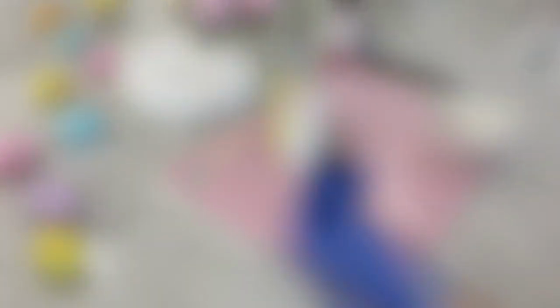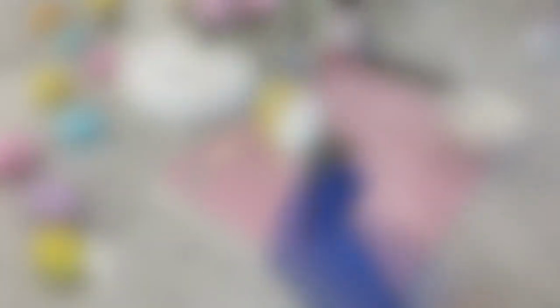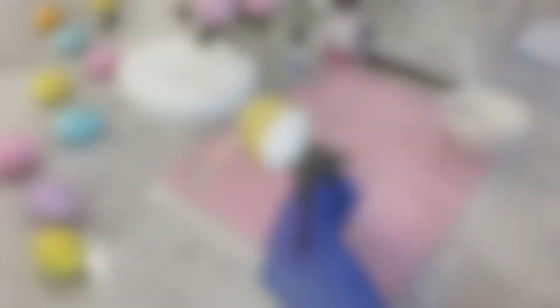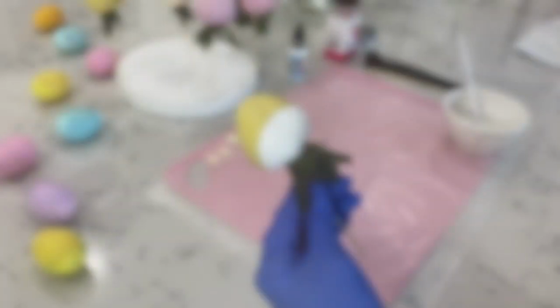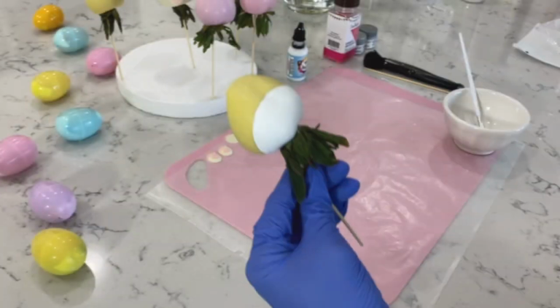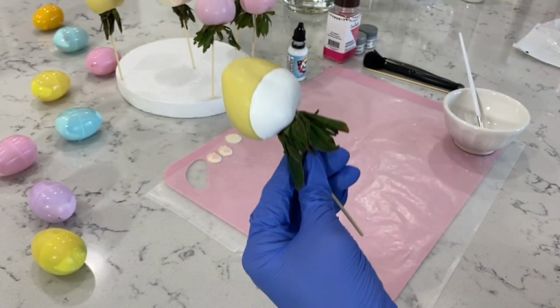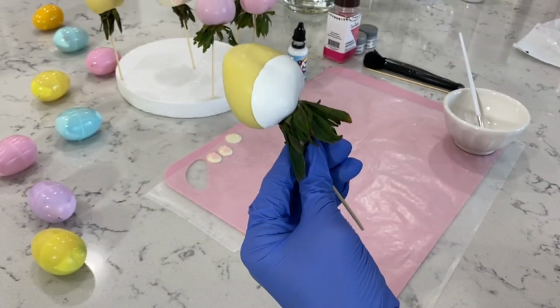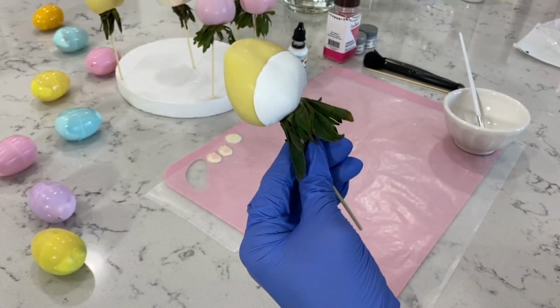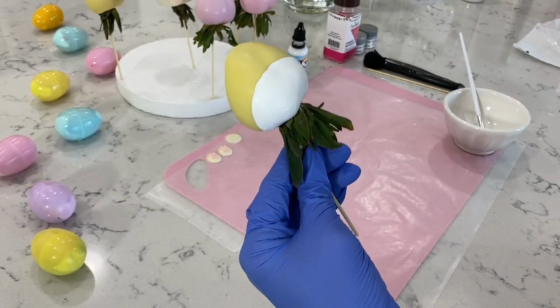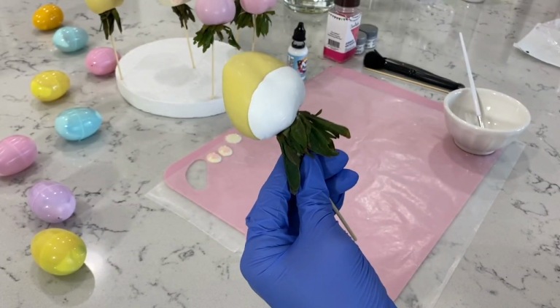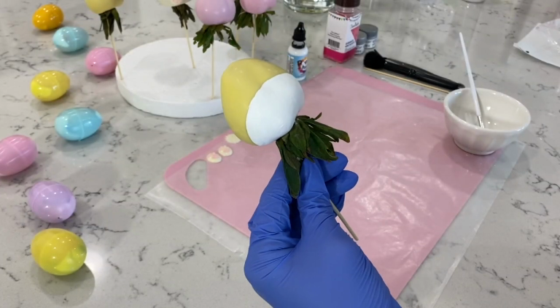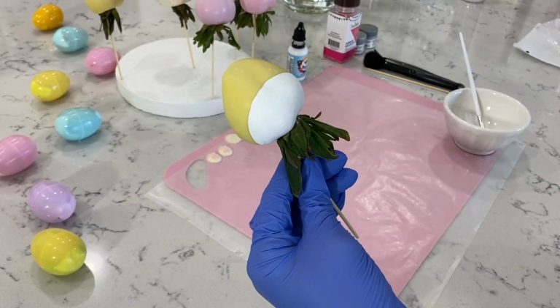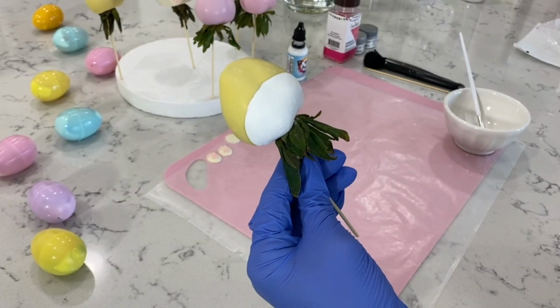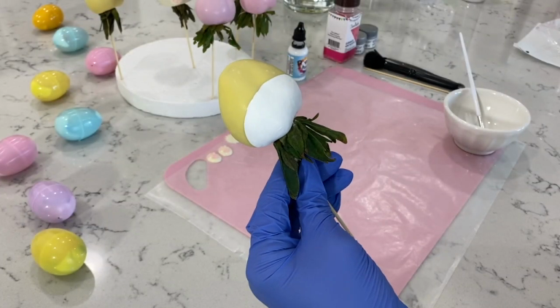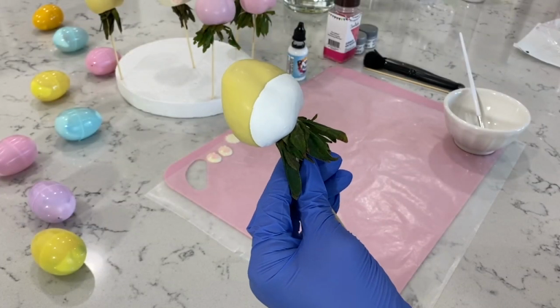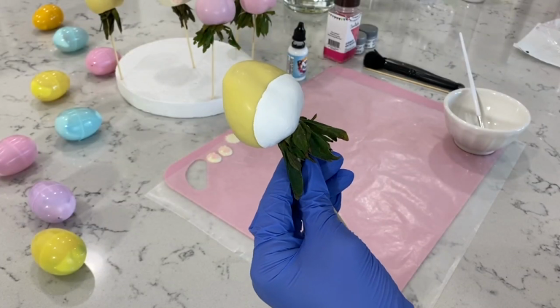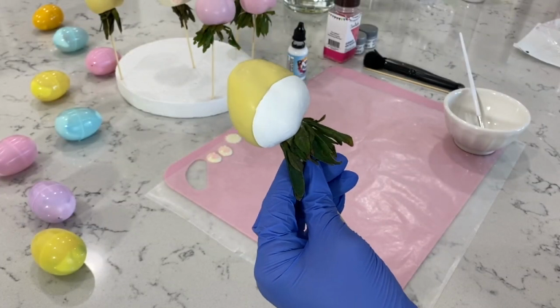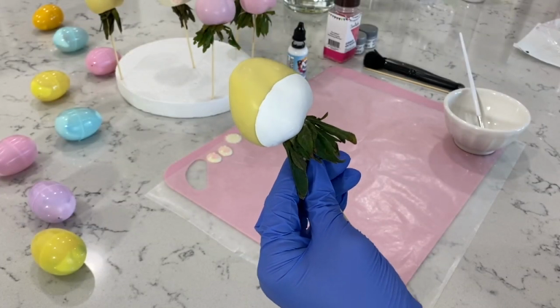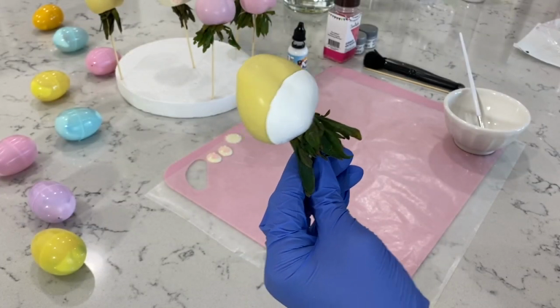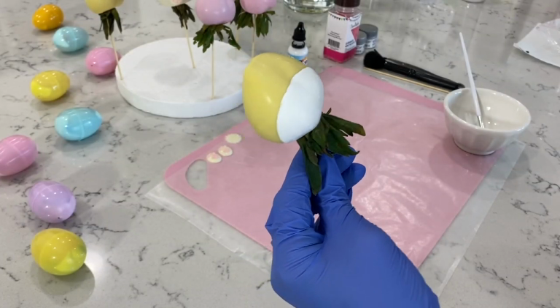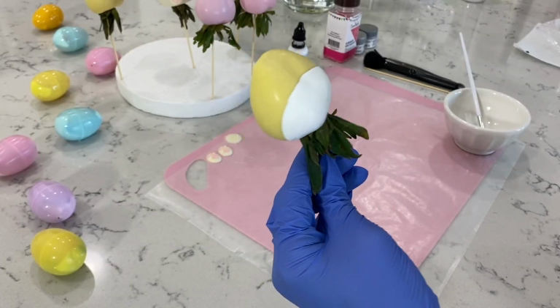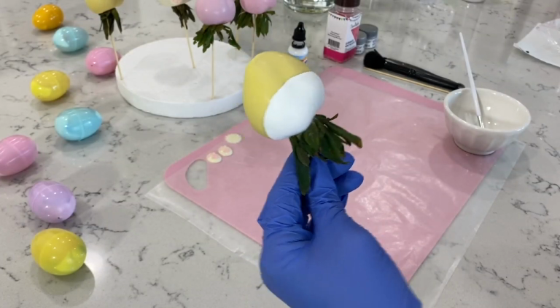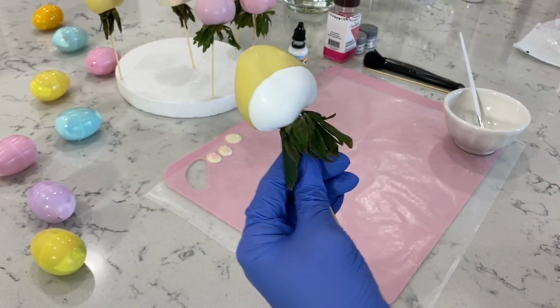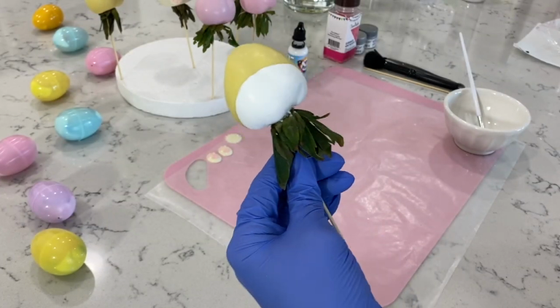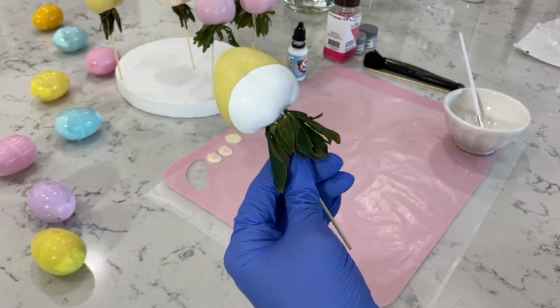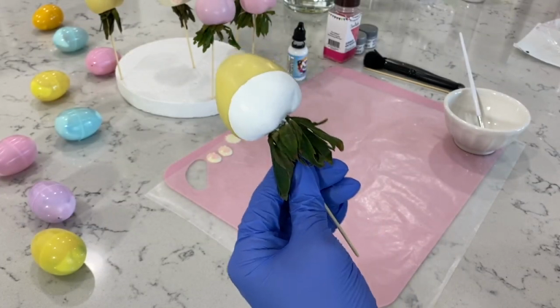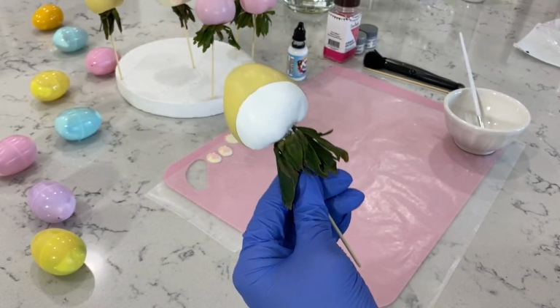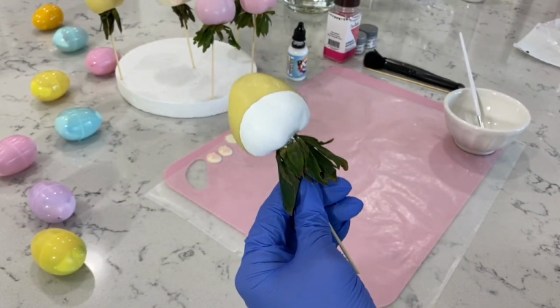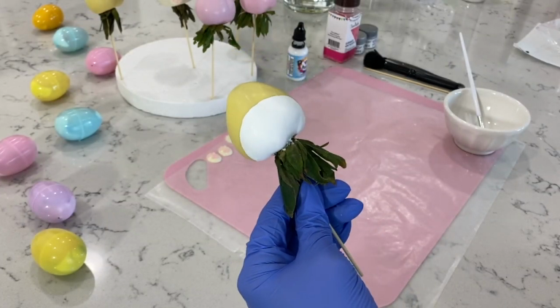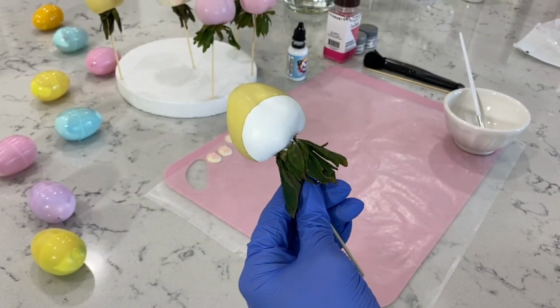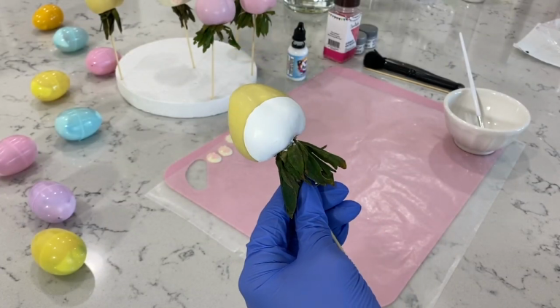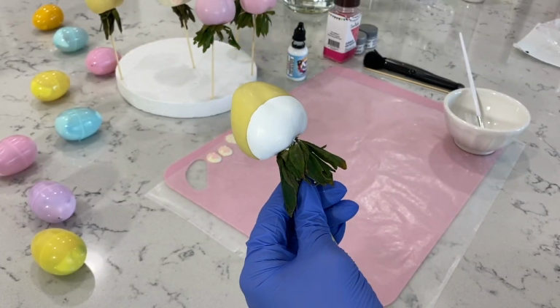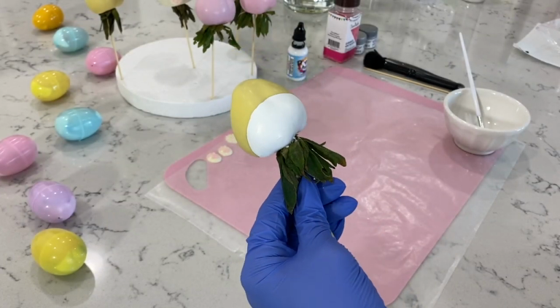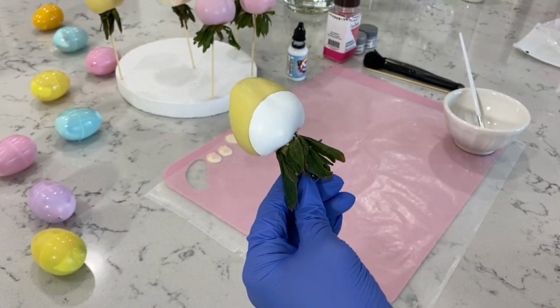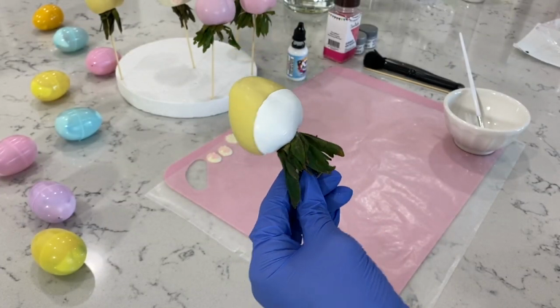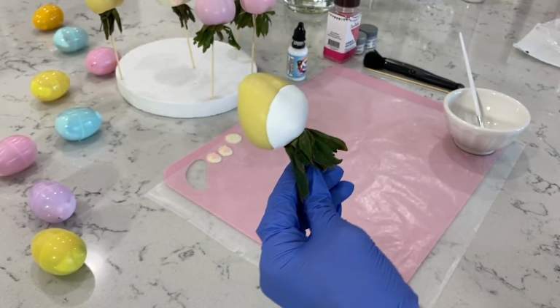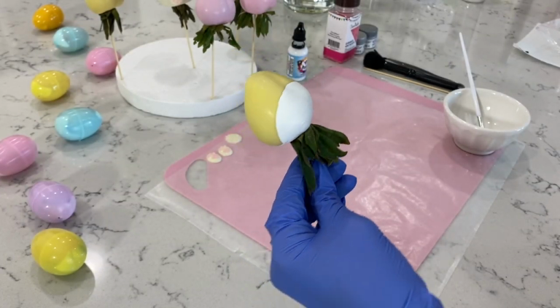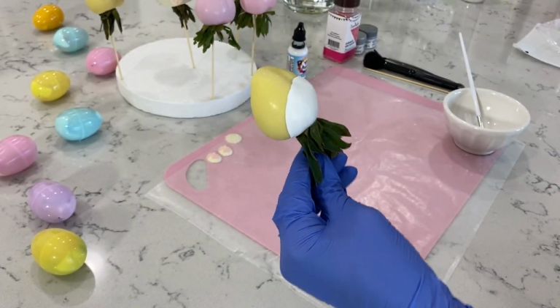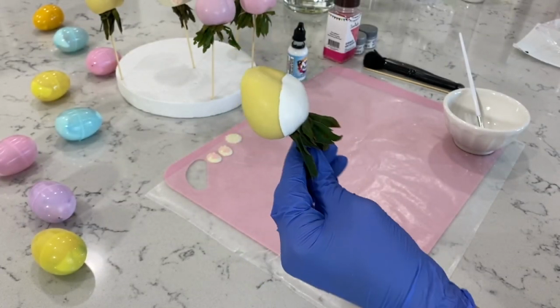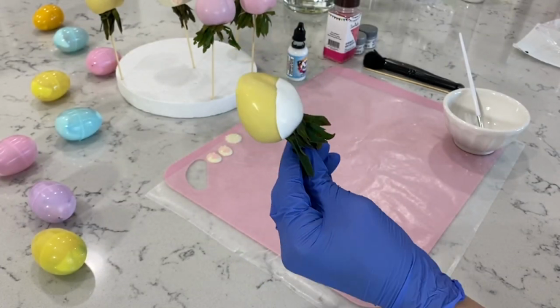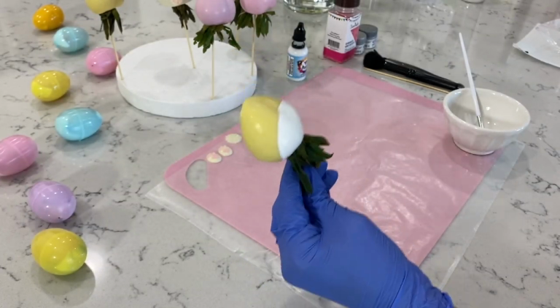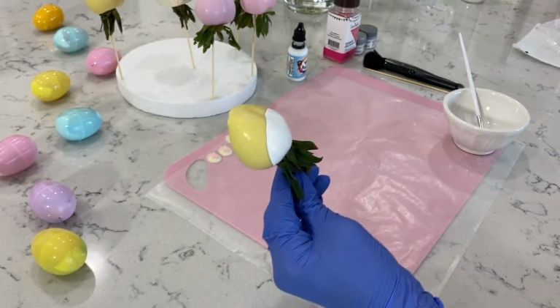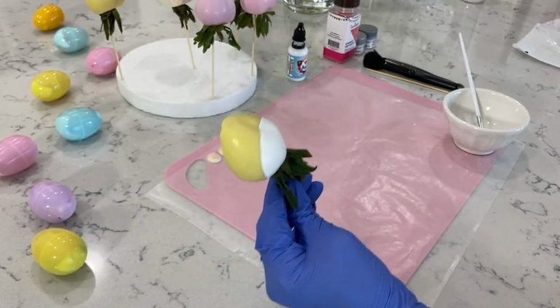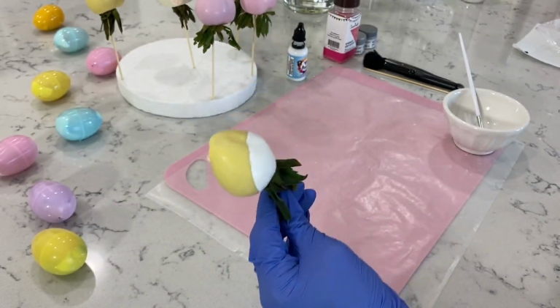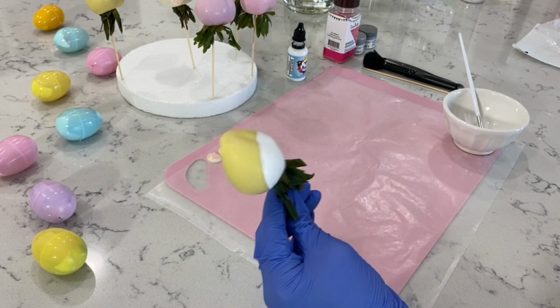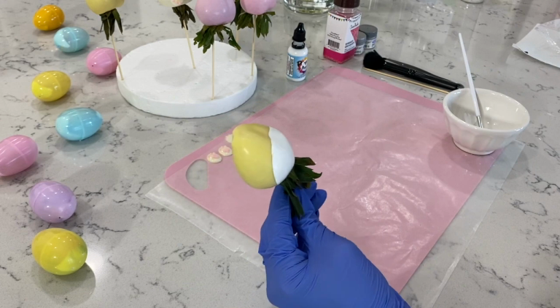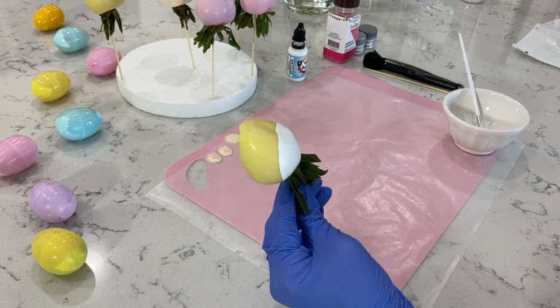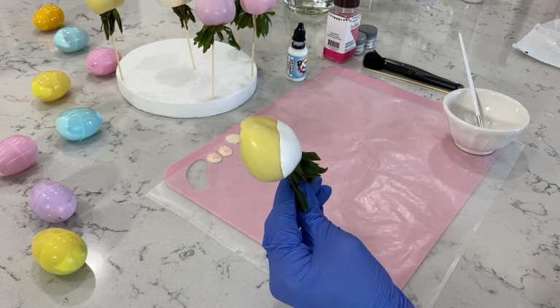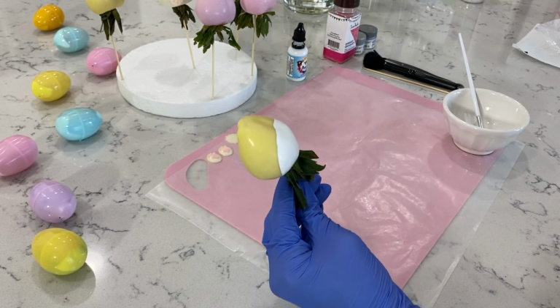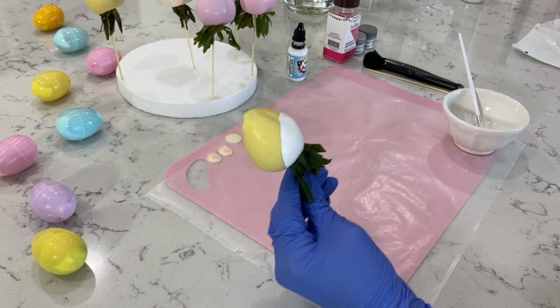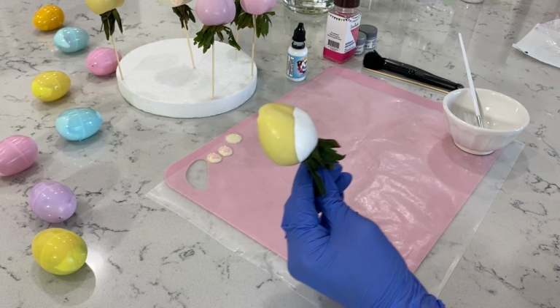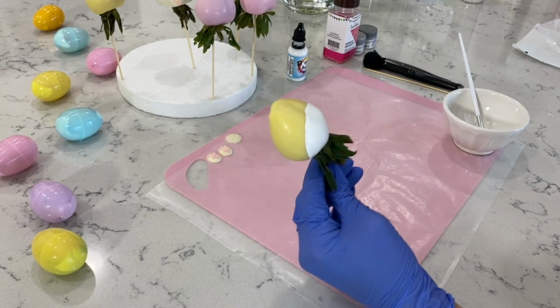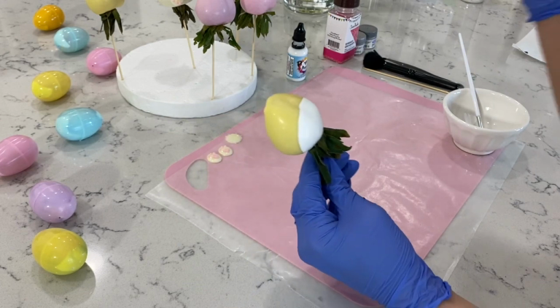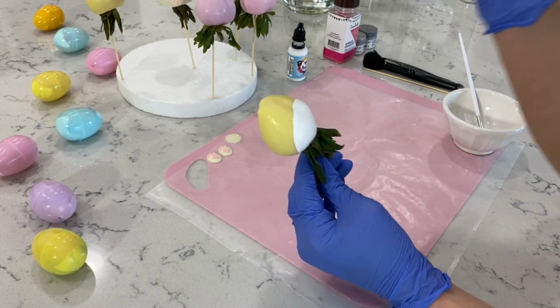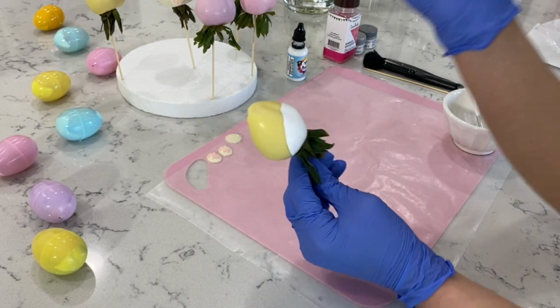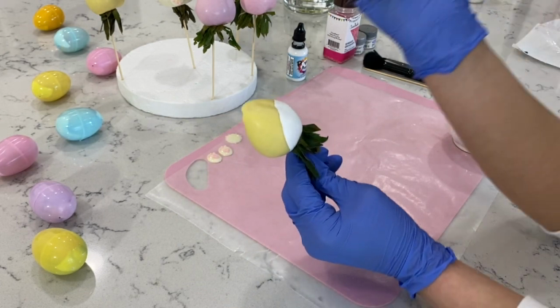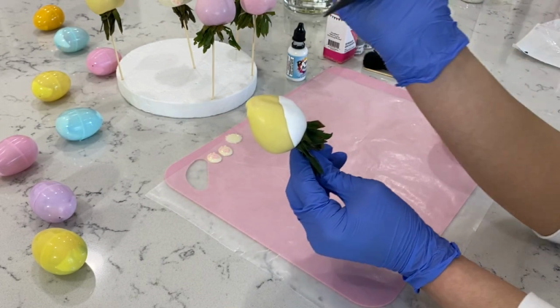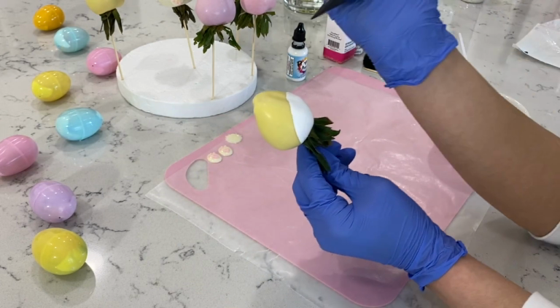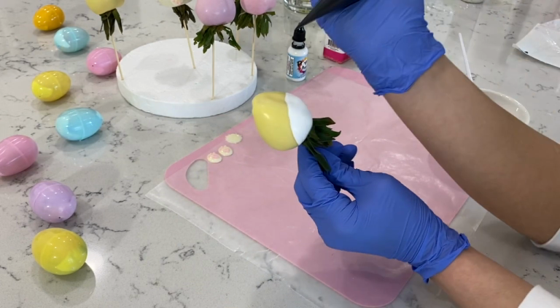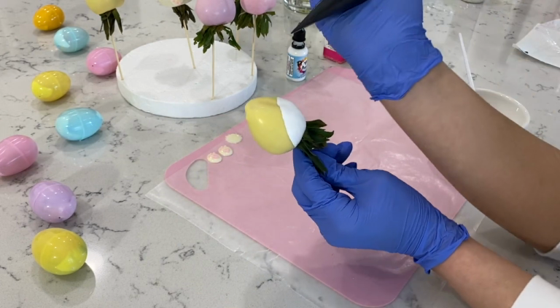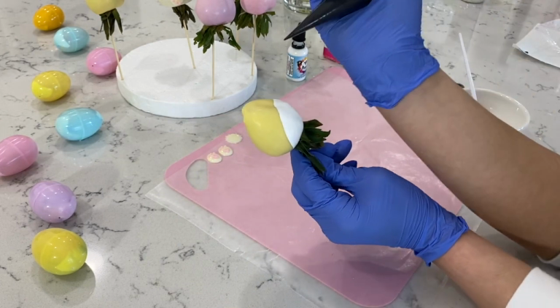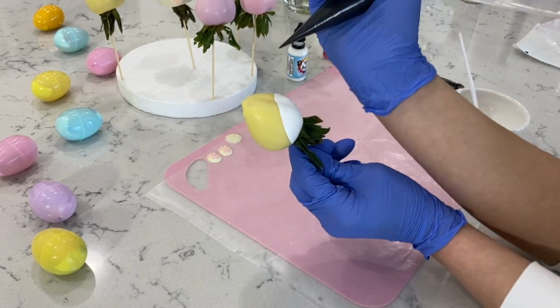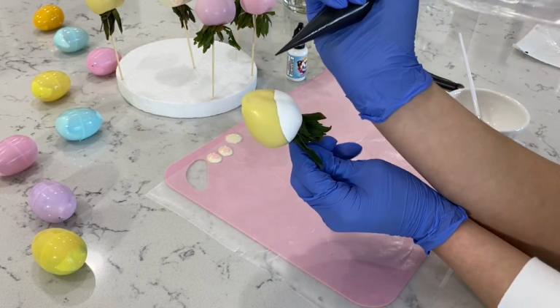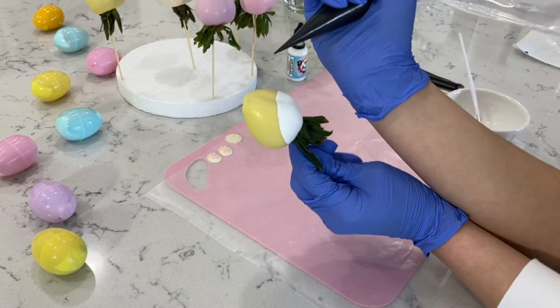Now that we went ahead and let this dry, this is what it's going to be looking like. Now I'm going to go ahead and add in her small little eyes.